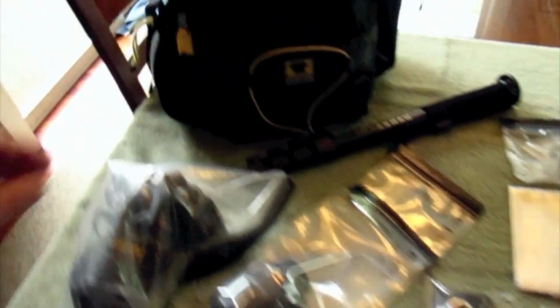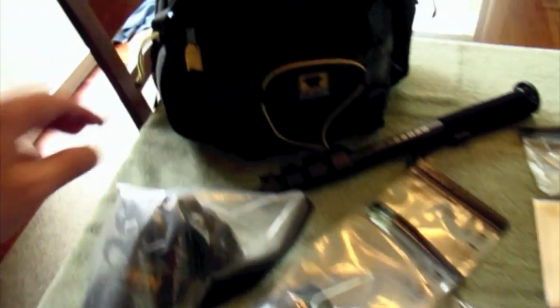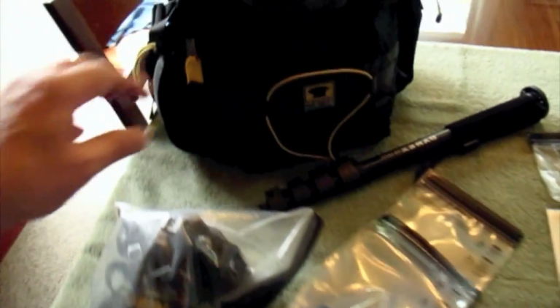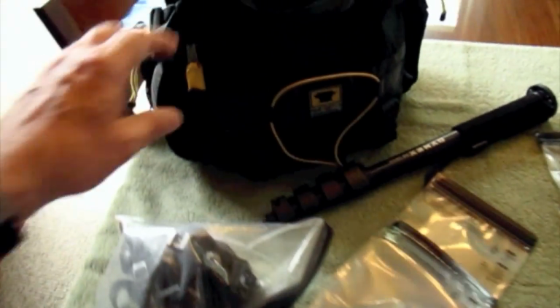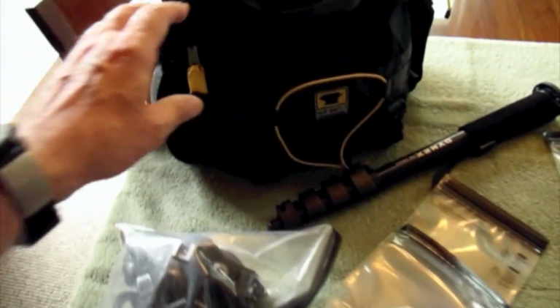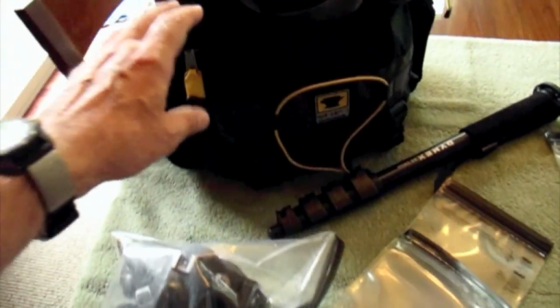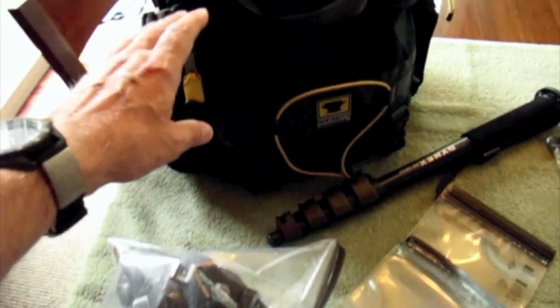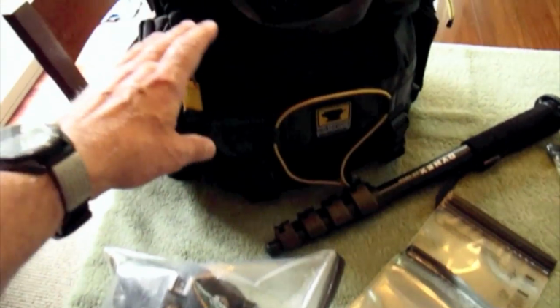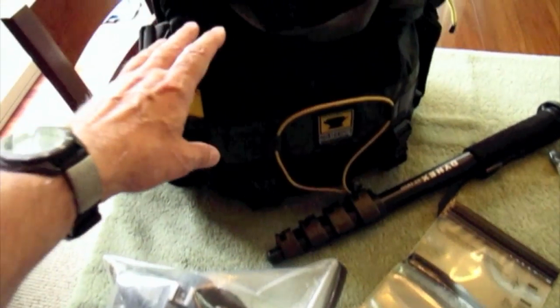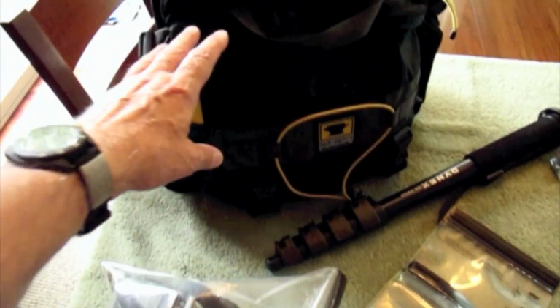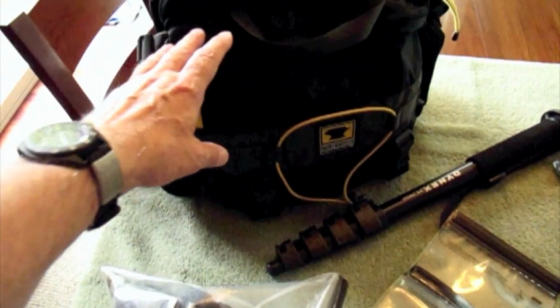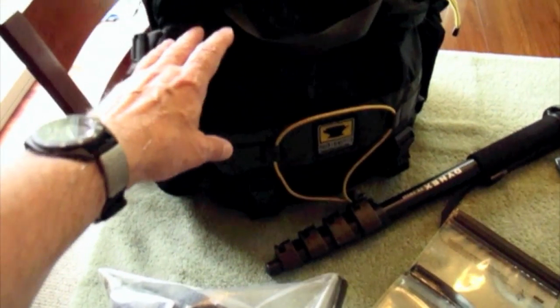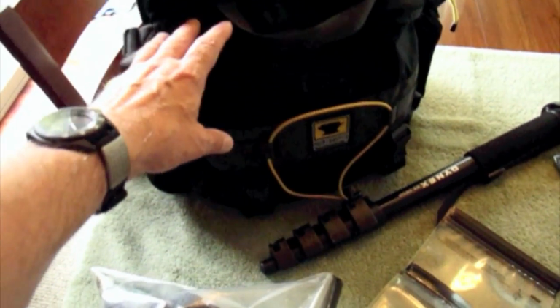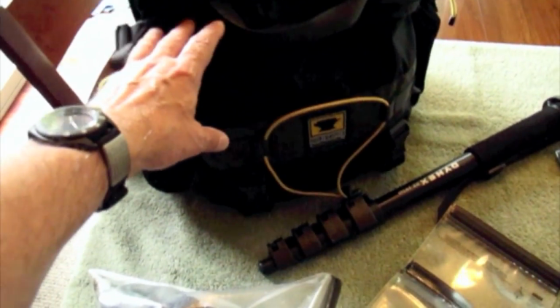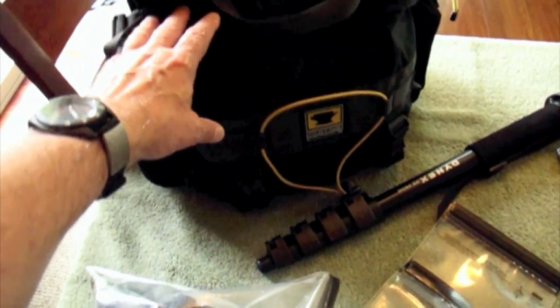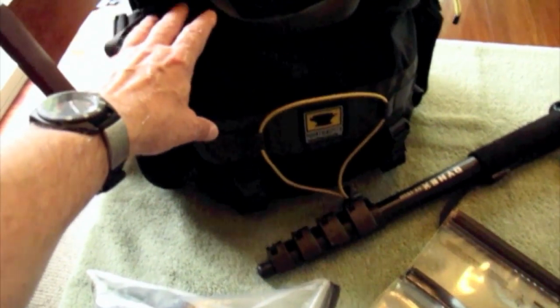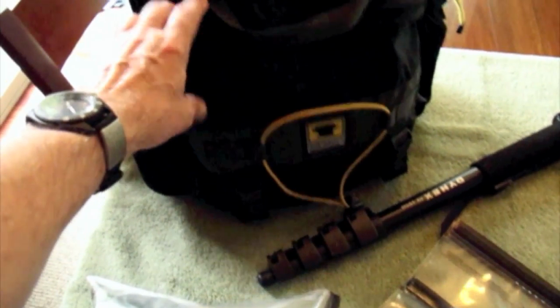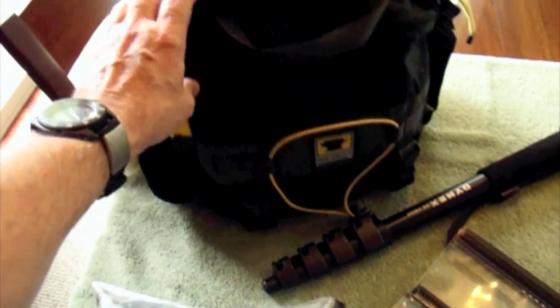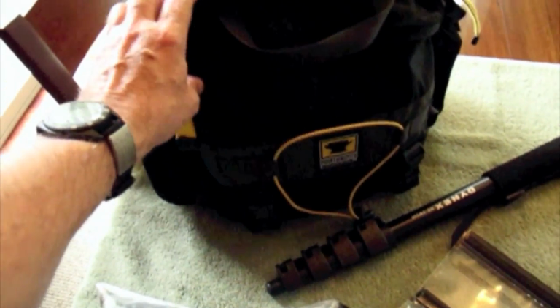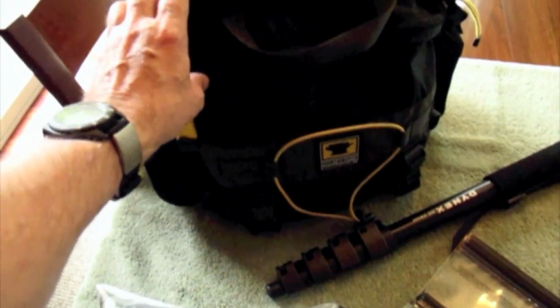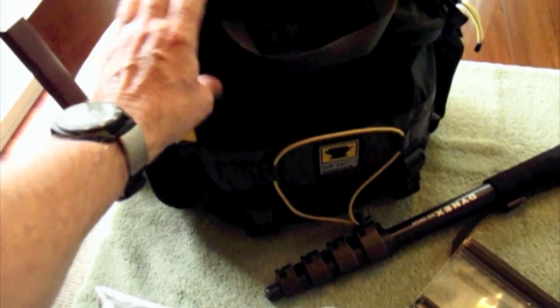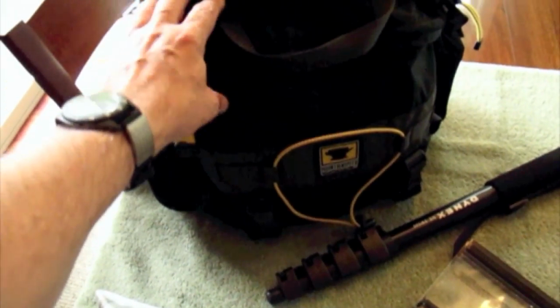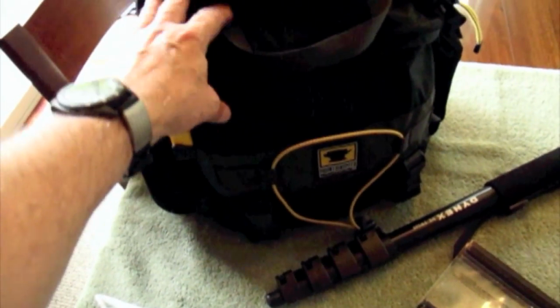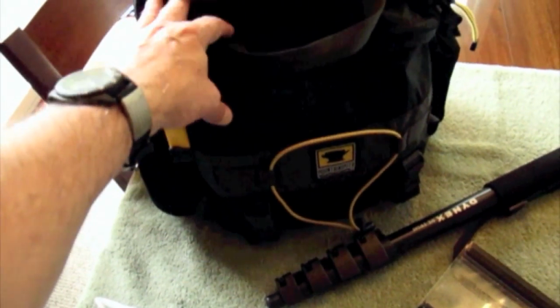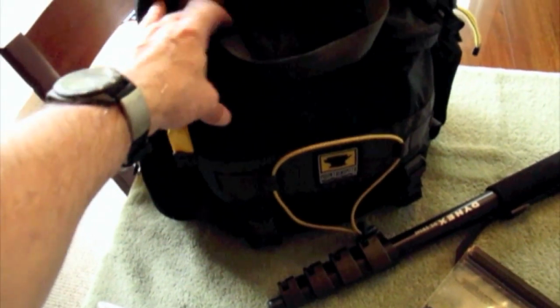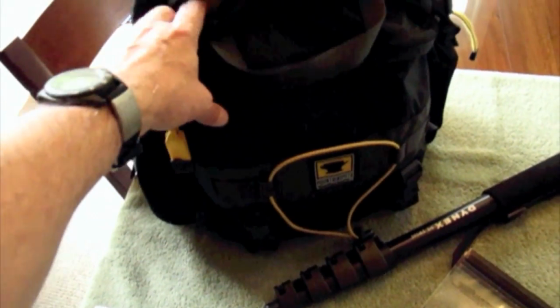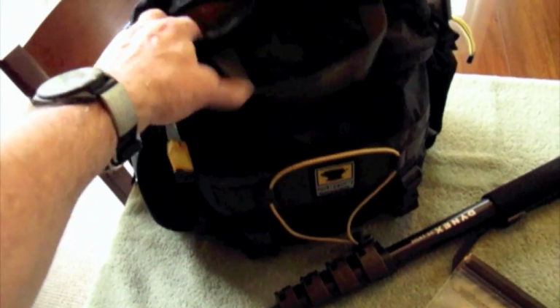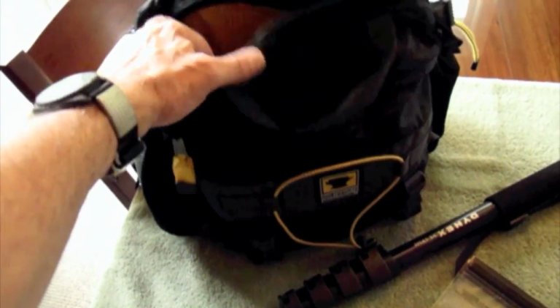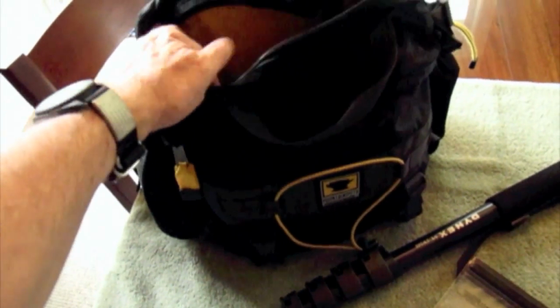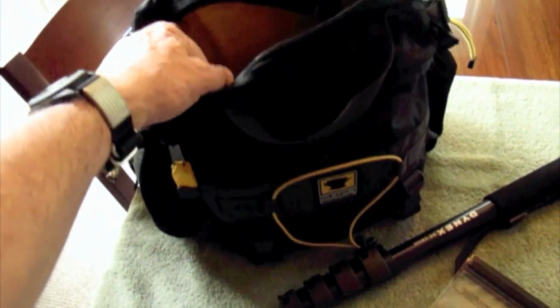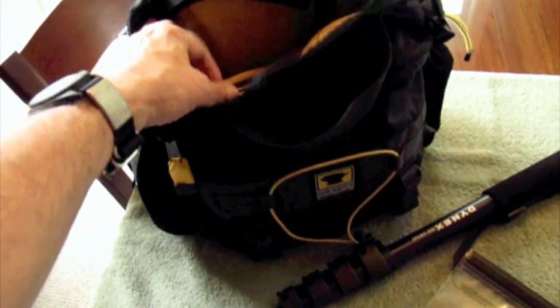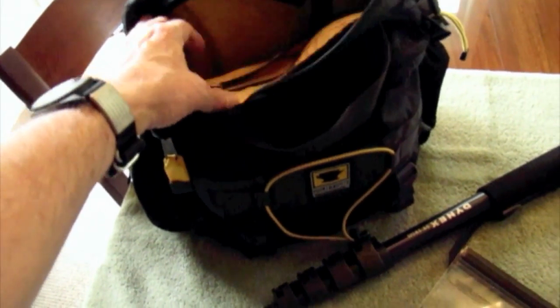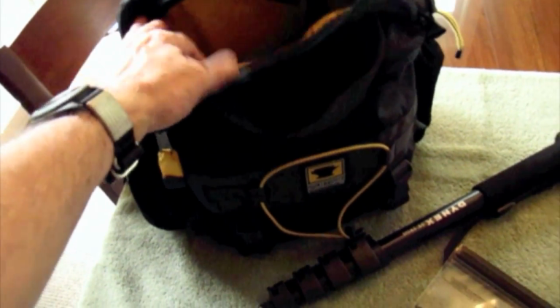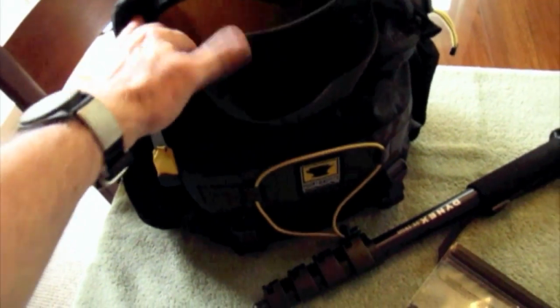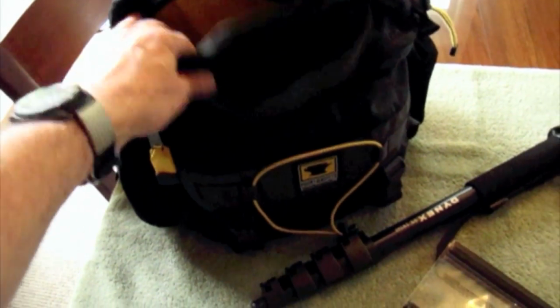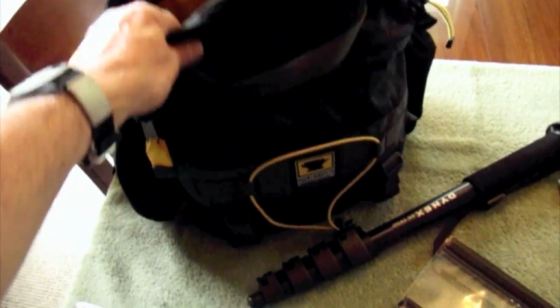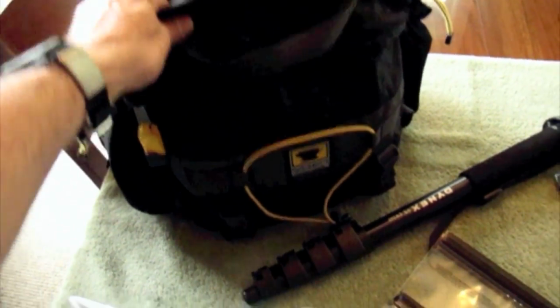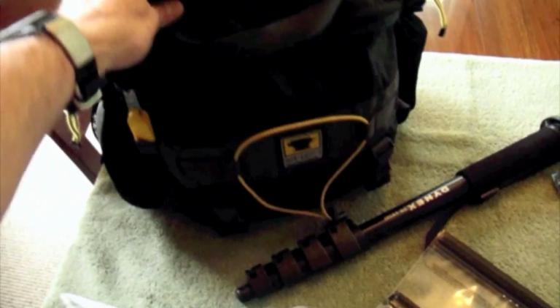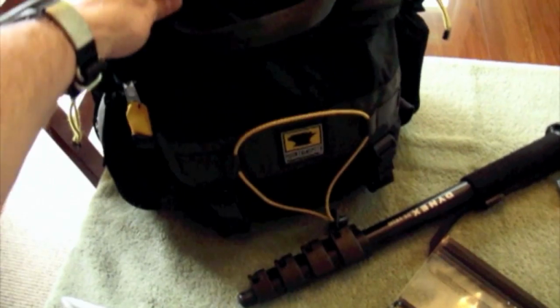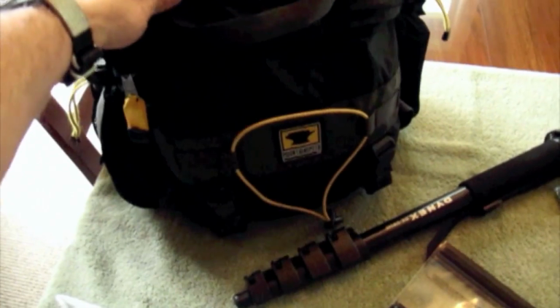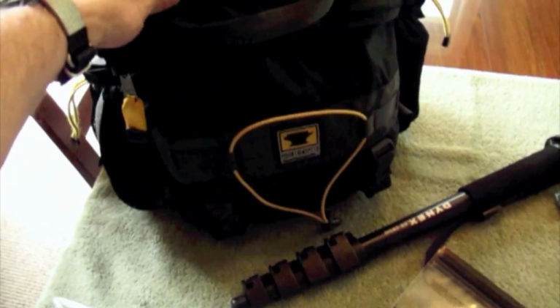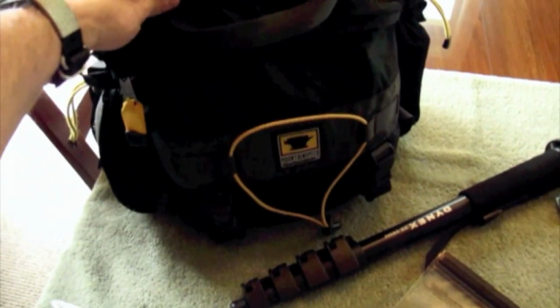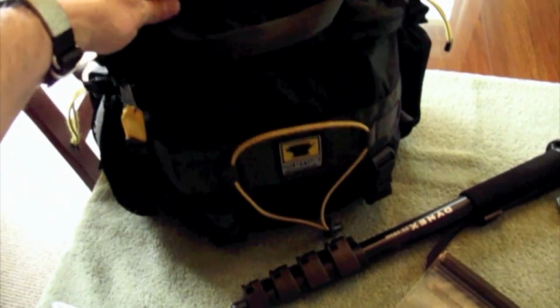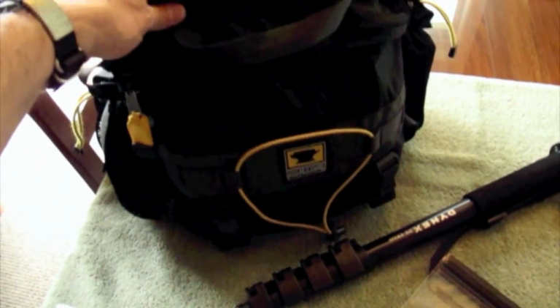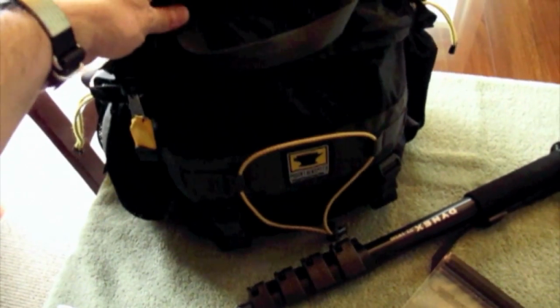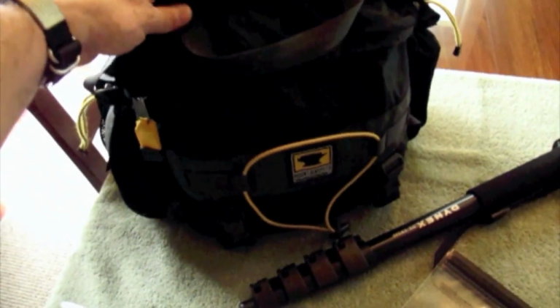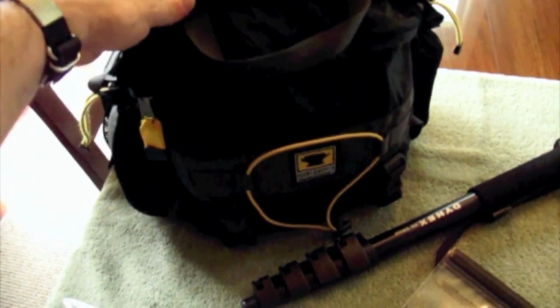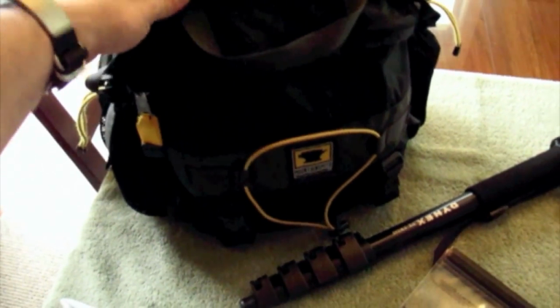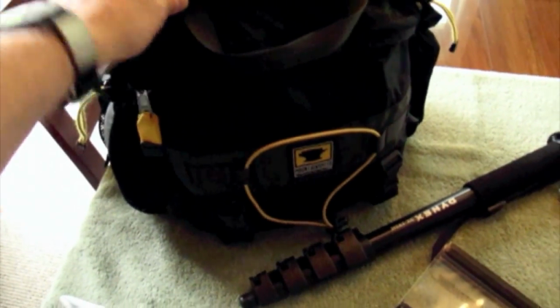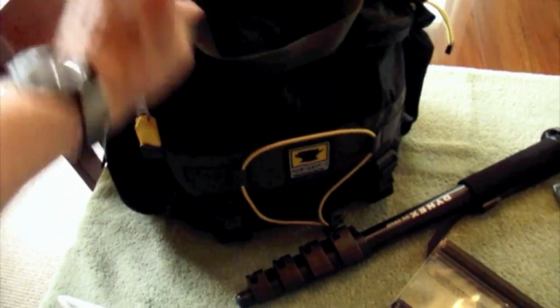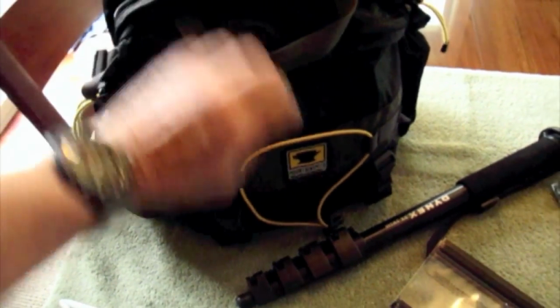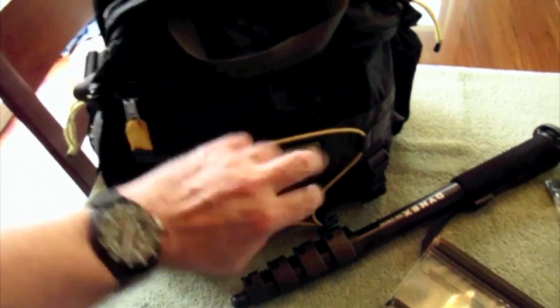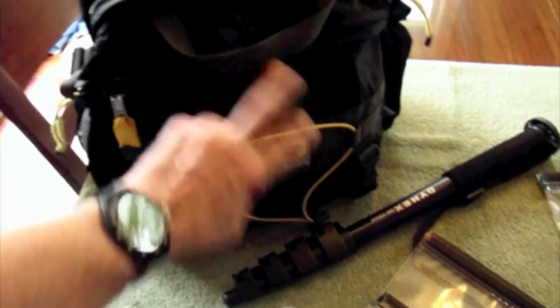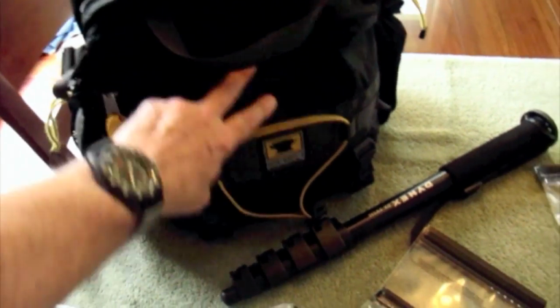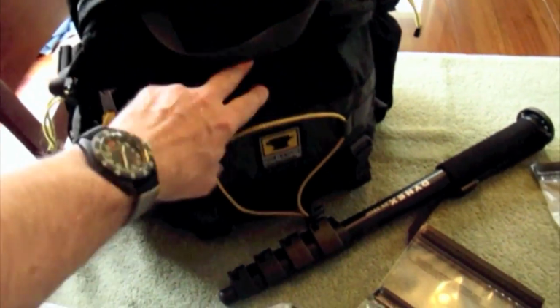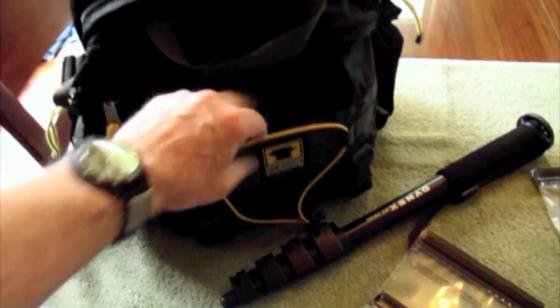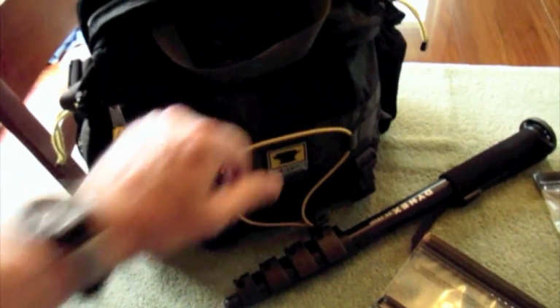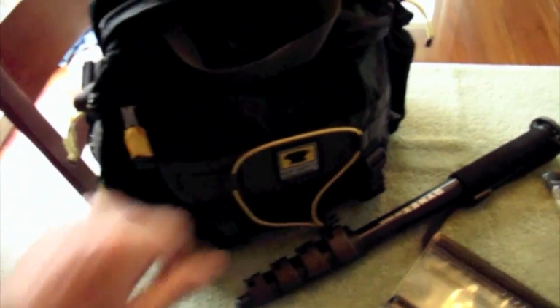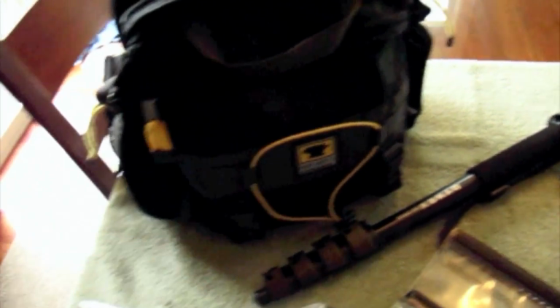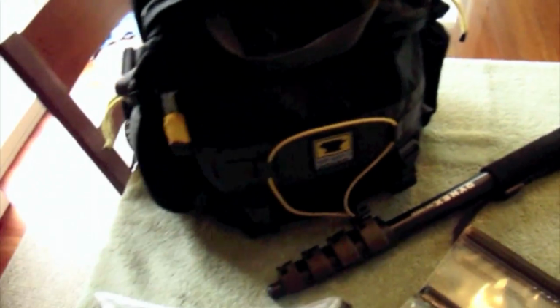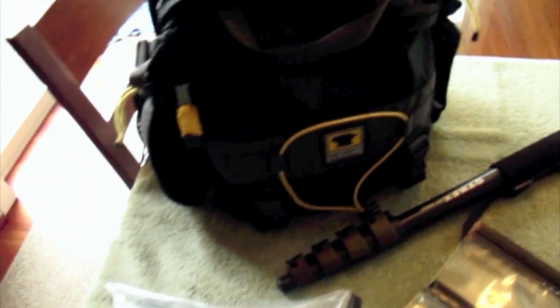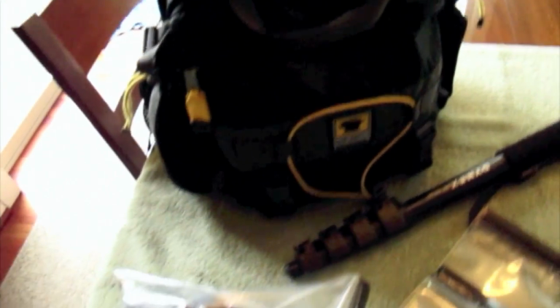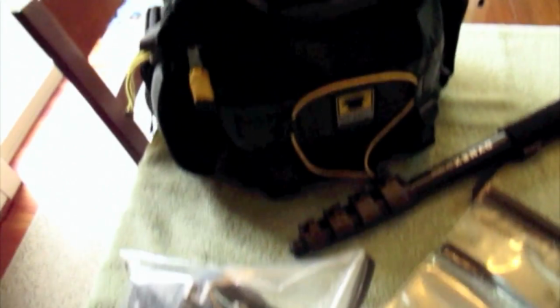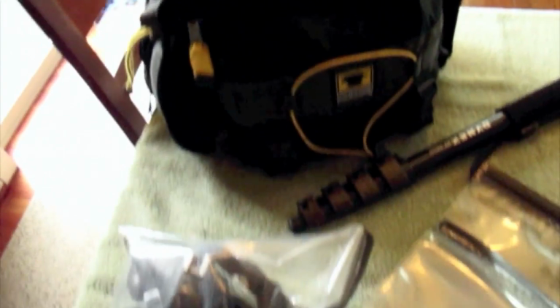I'll go through this in a minute, but this is the bag that I carry. This is a Mountain Smith pack.